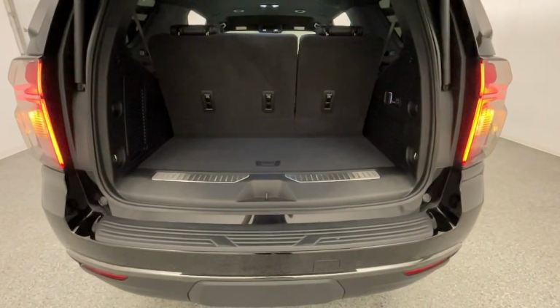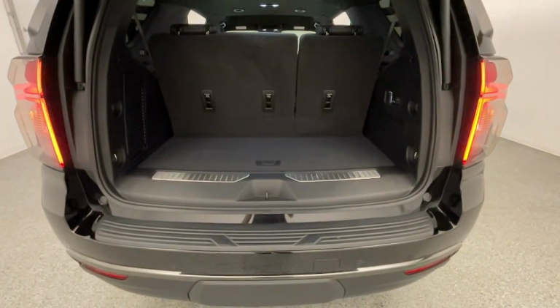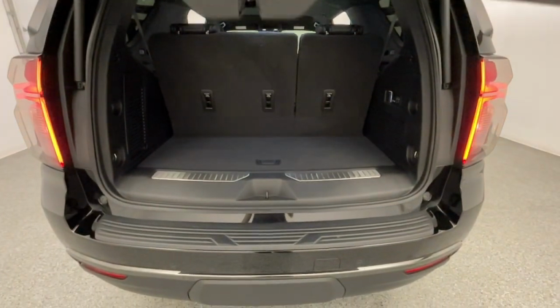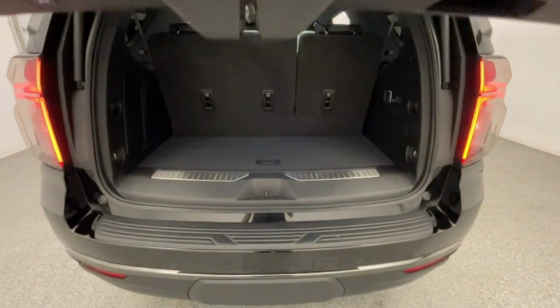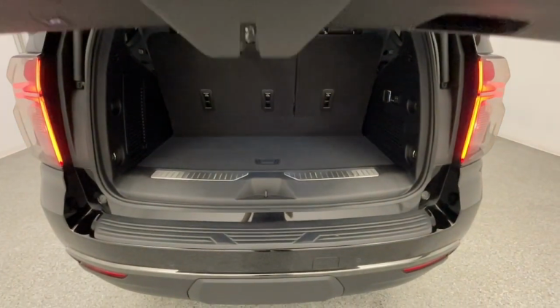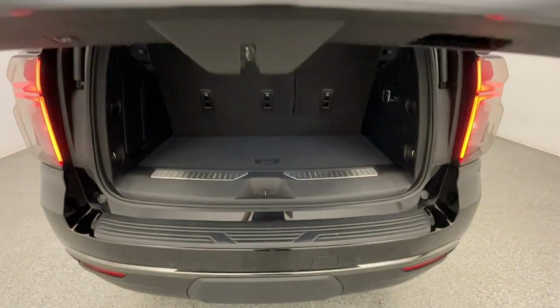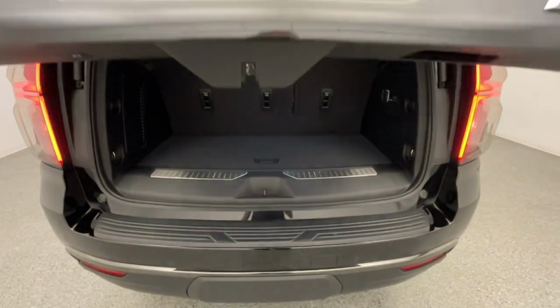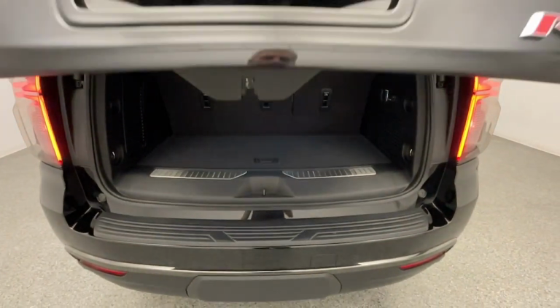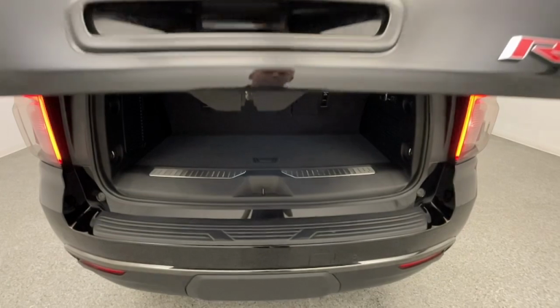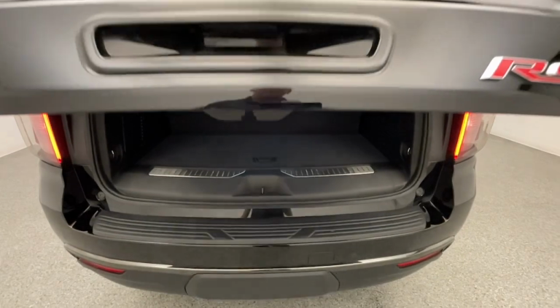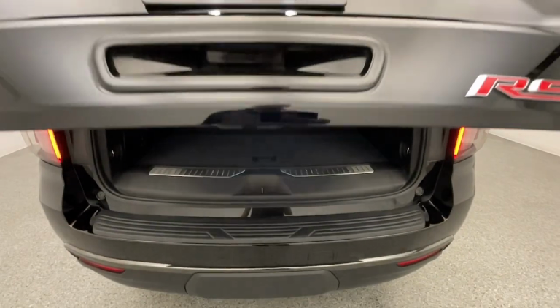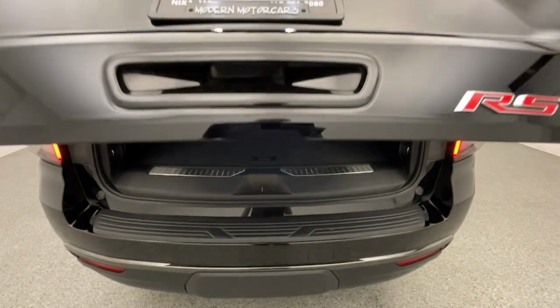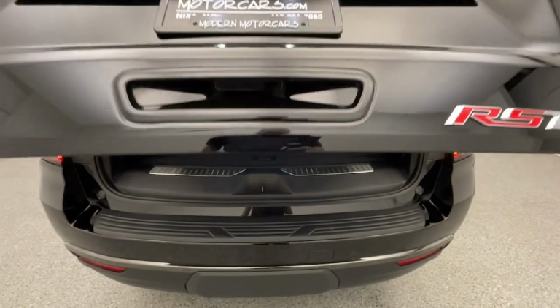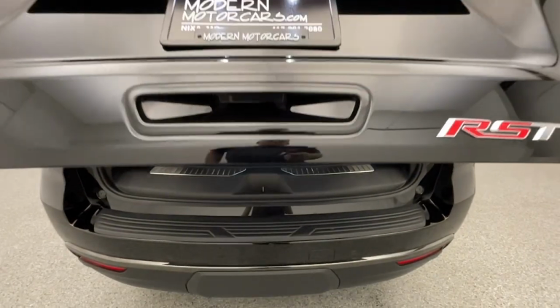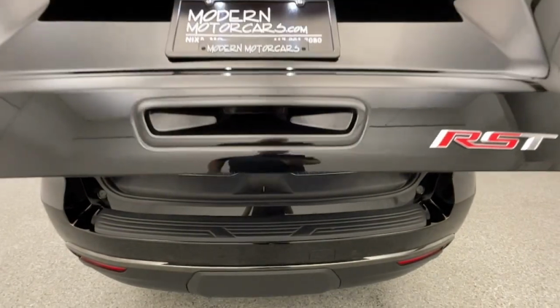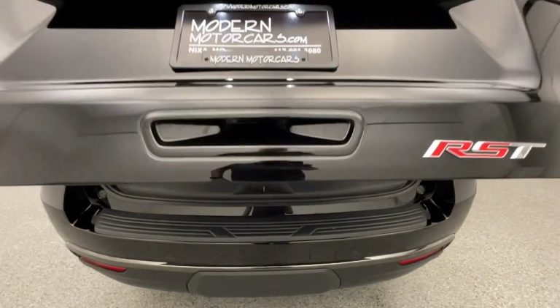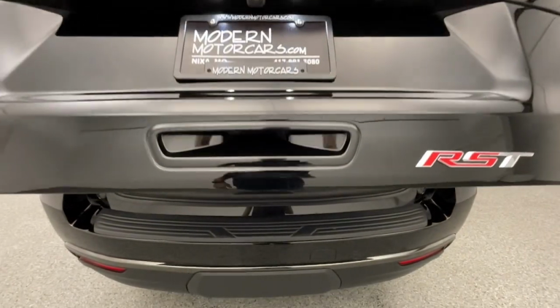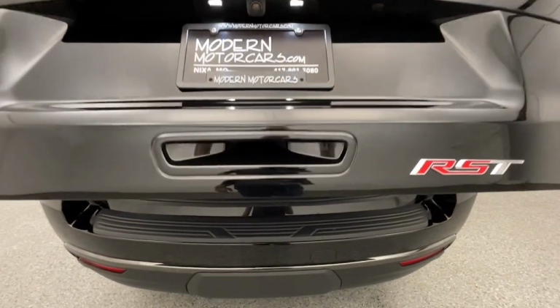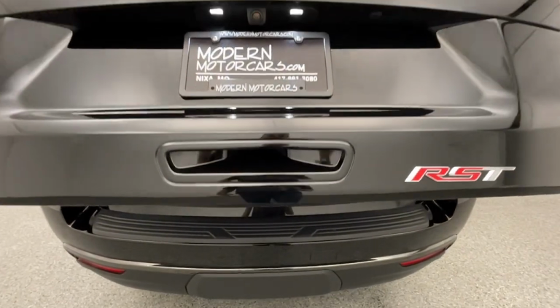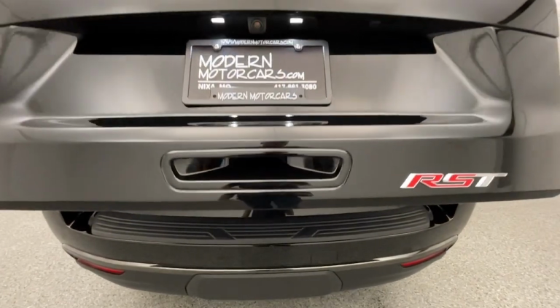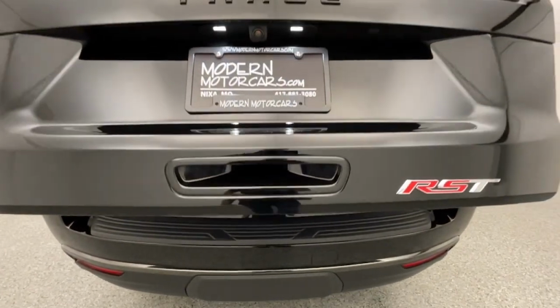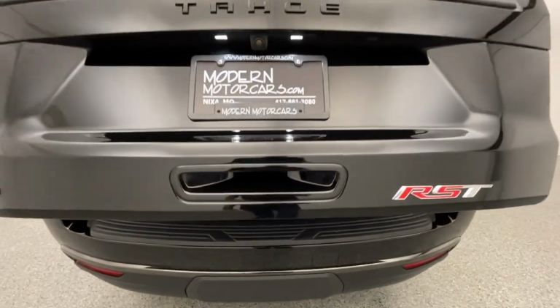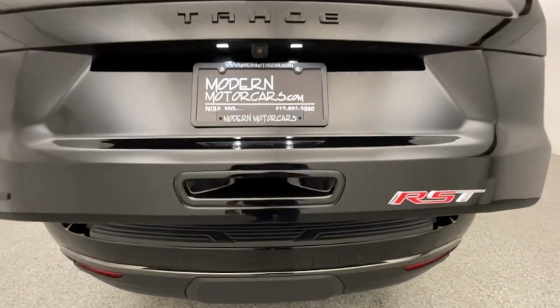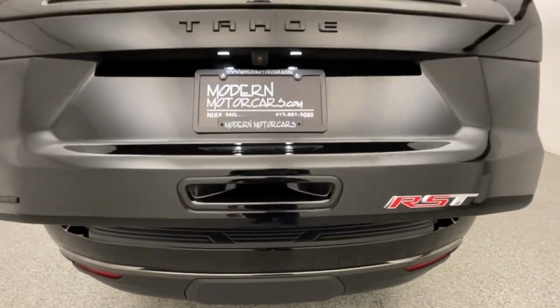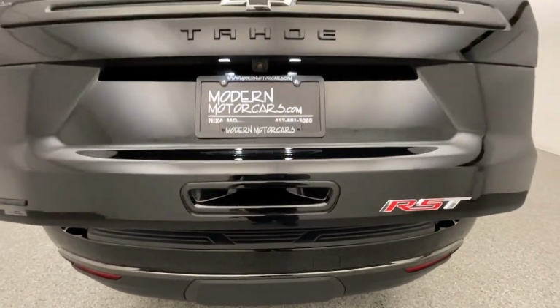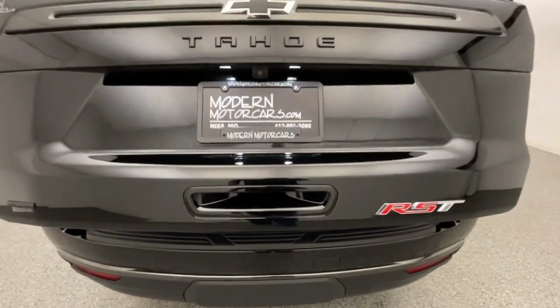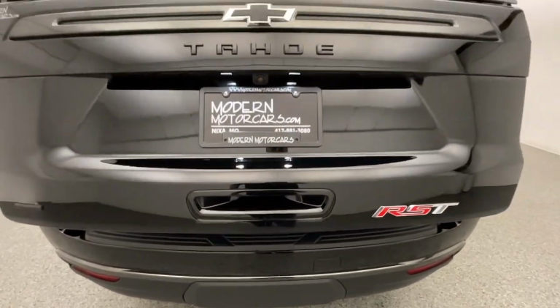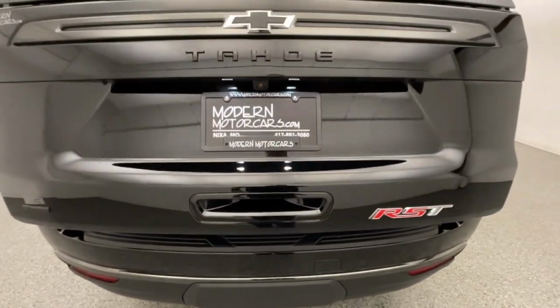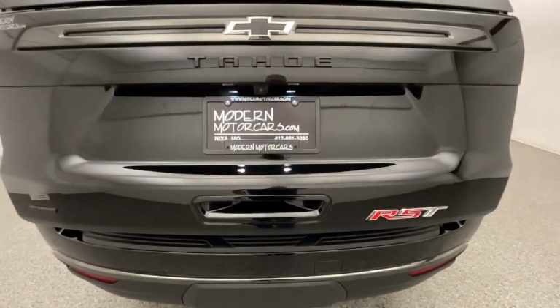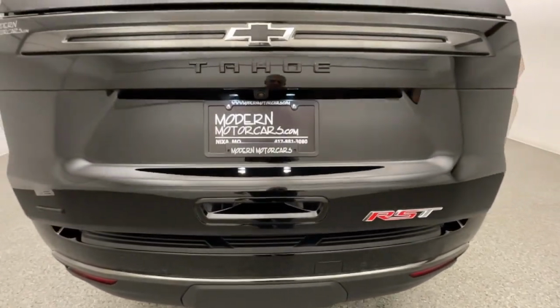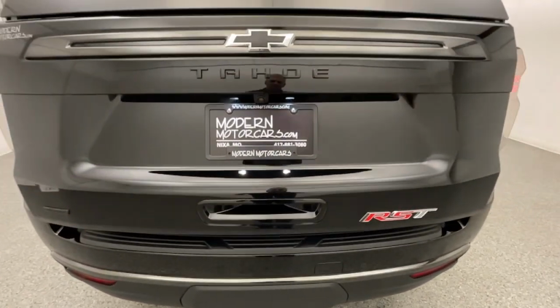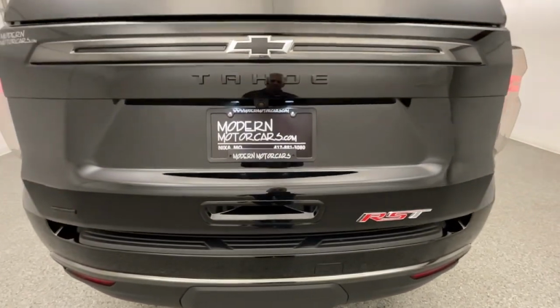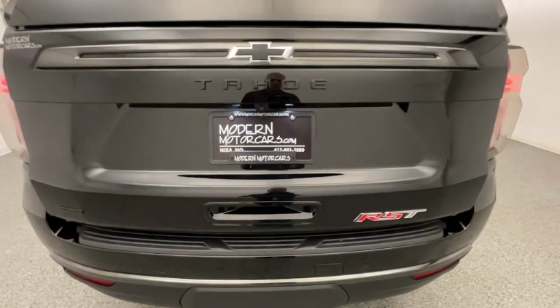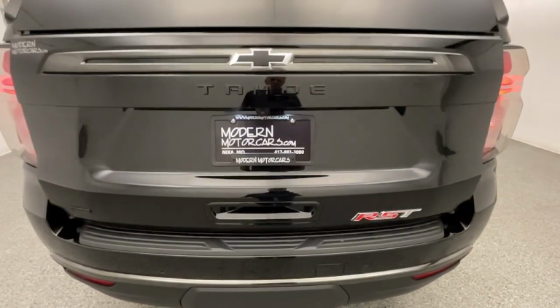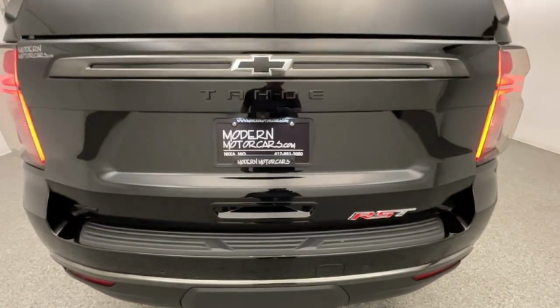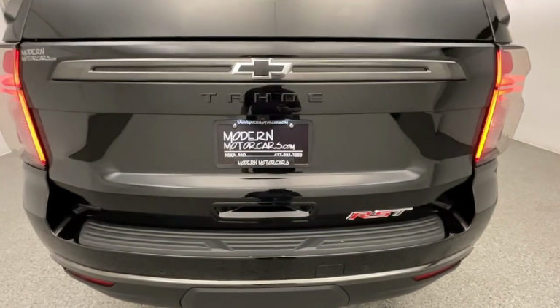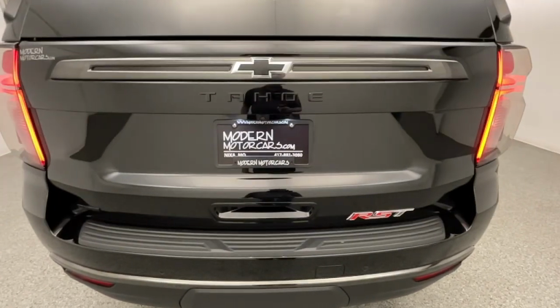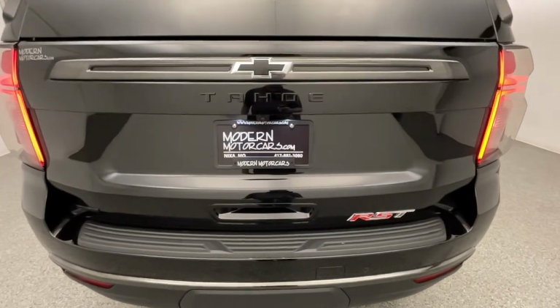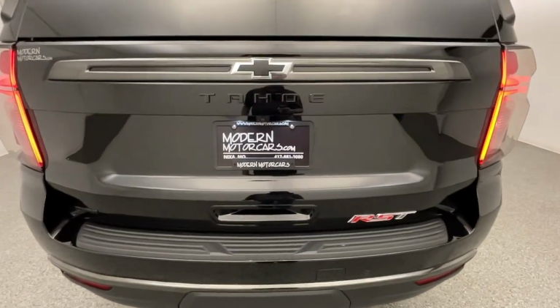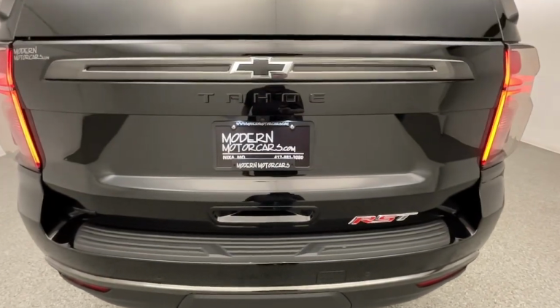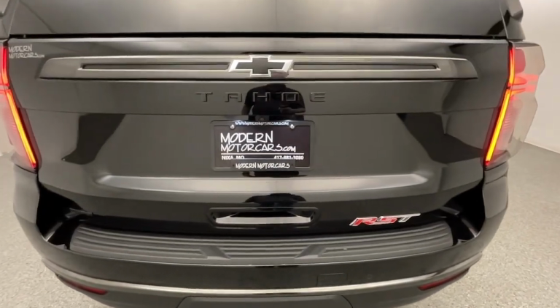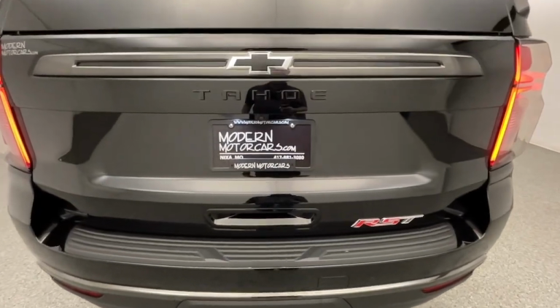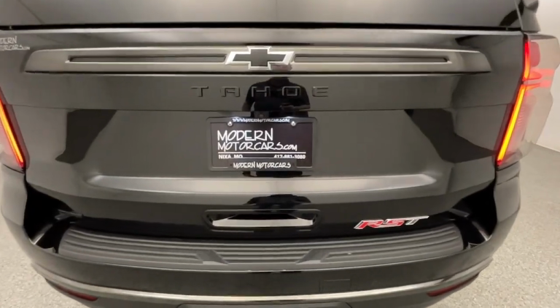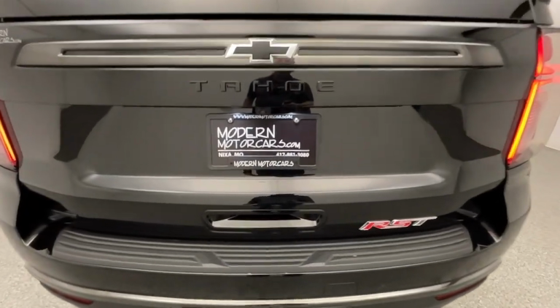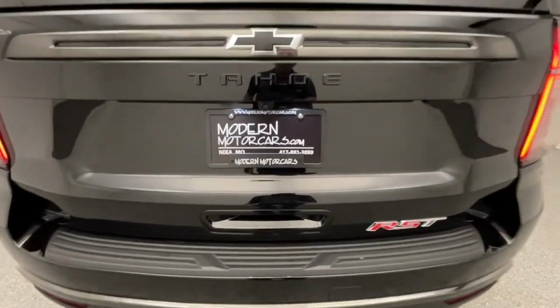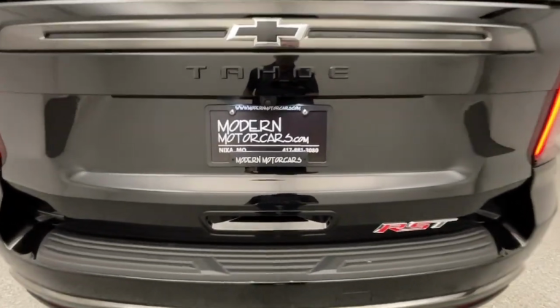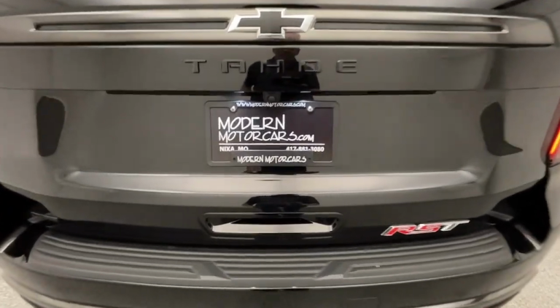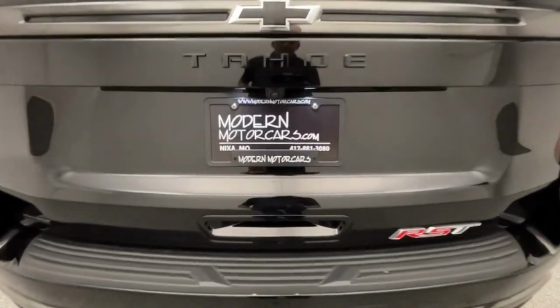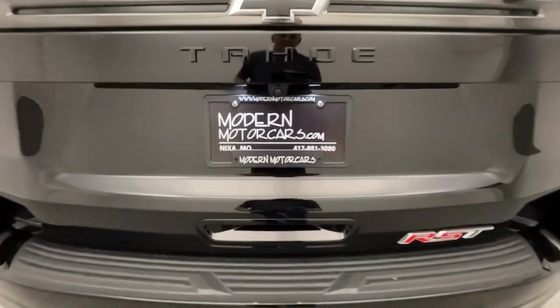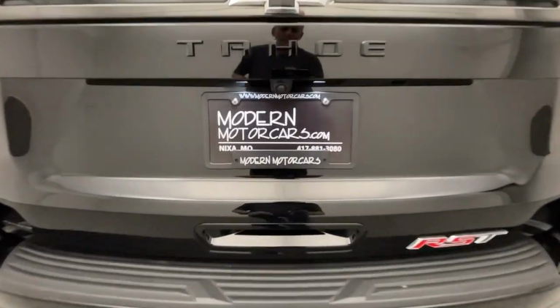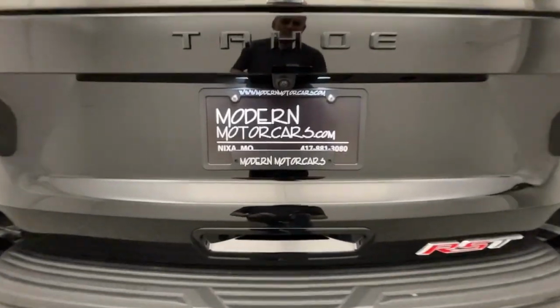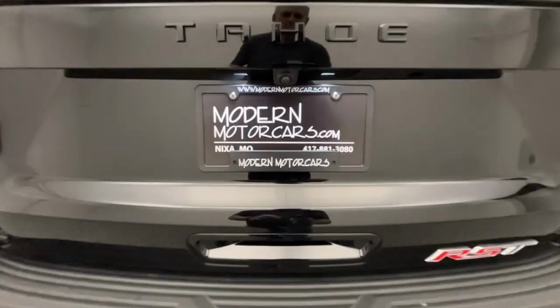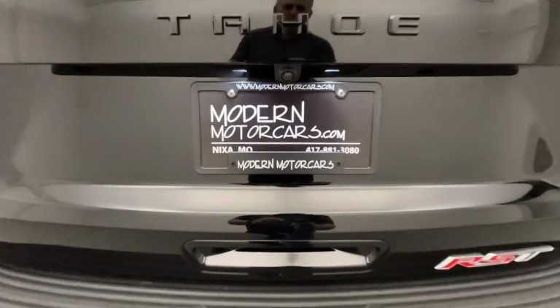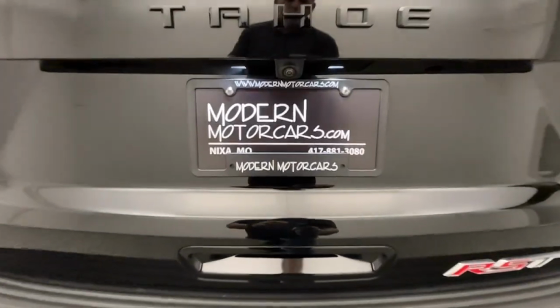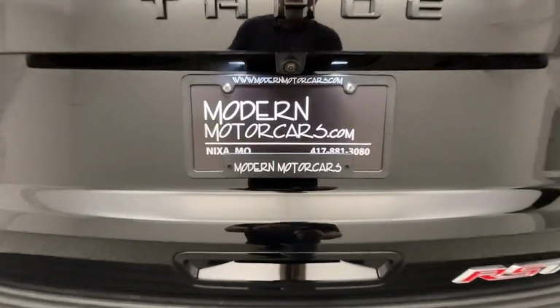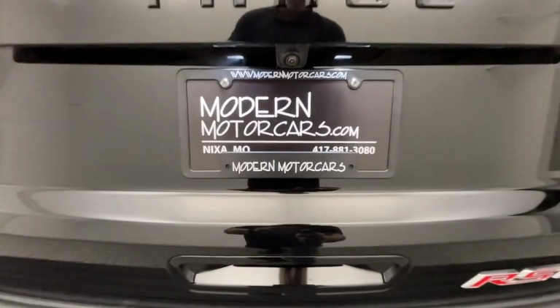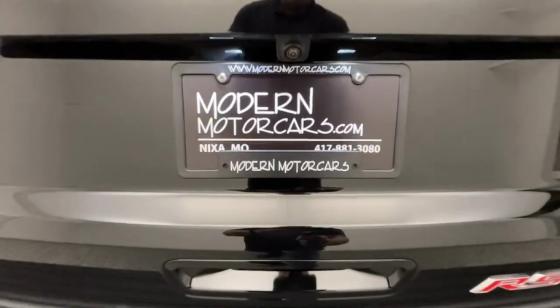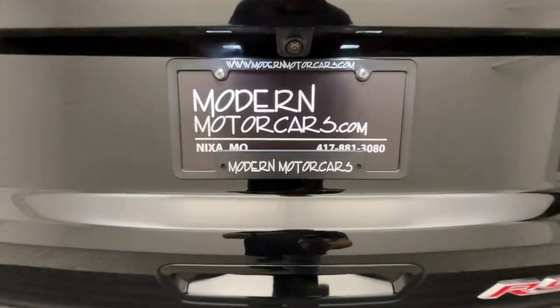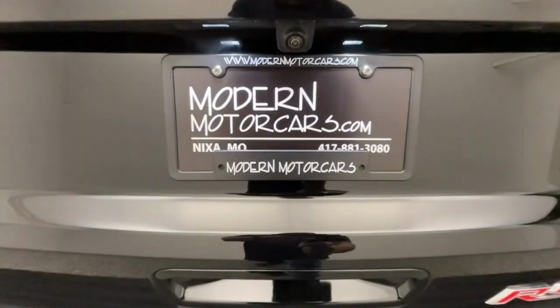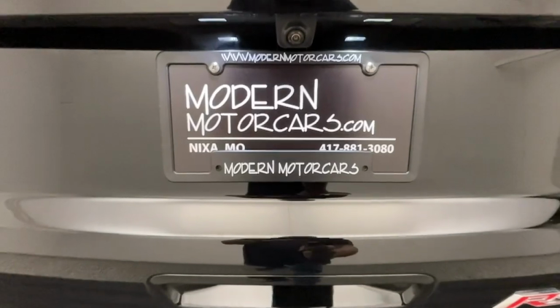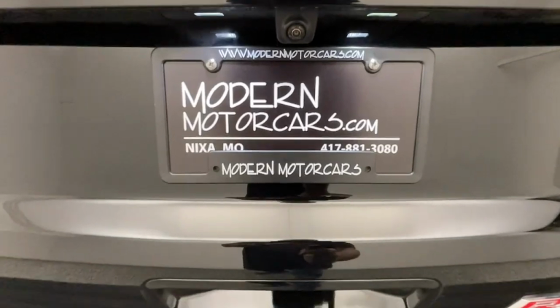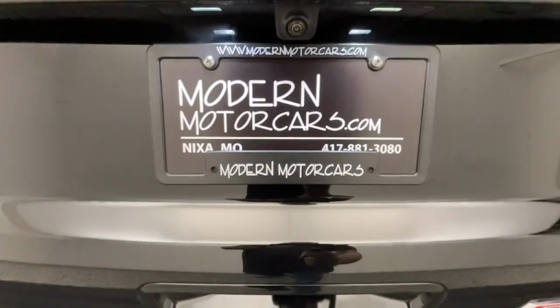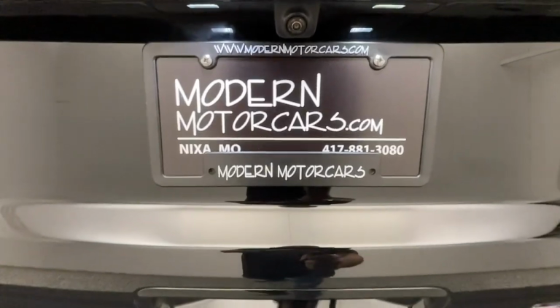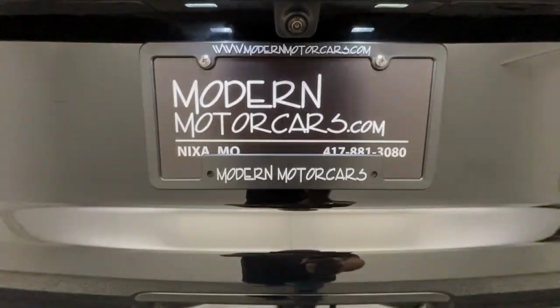Modern Motor Cars is more than just a car dealership. We also feature a full-service shop staffed by ASE certified technicians.